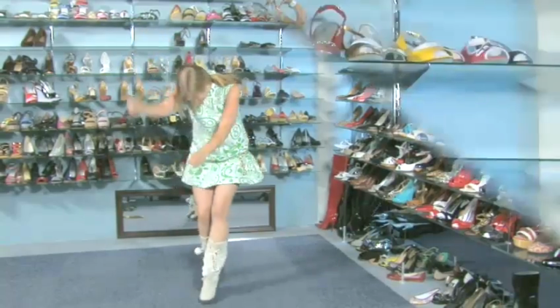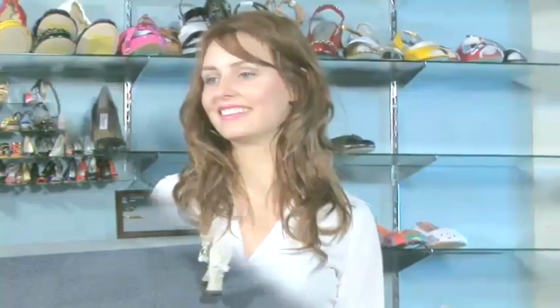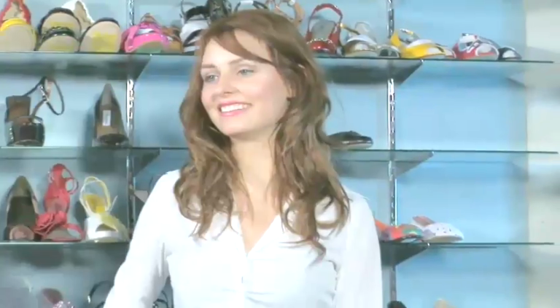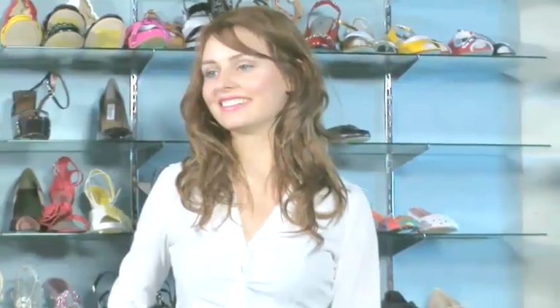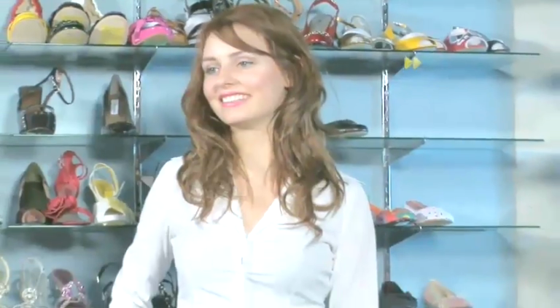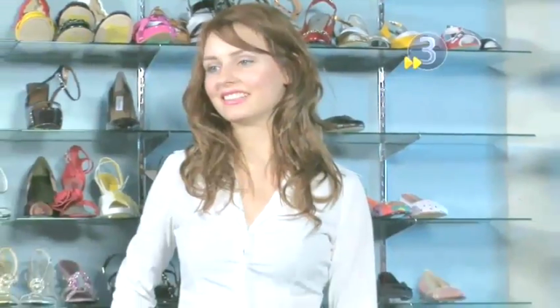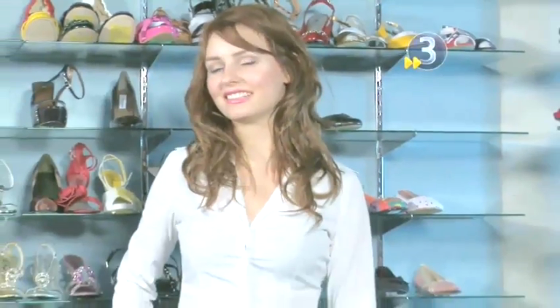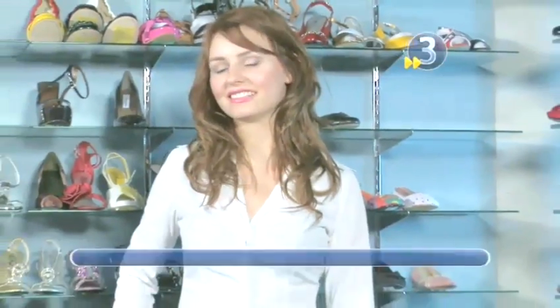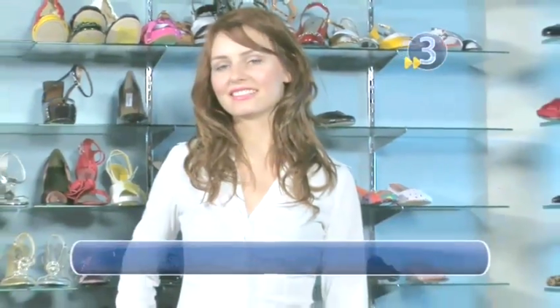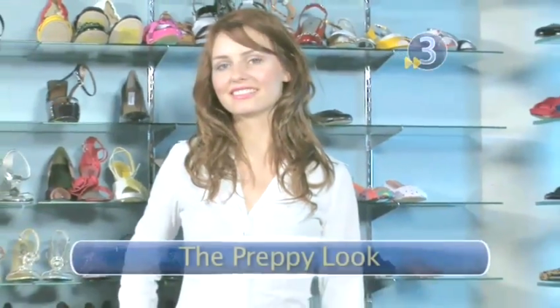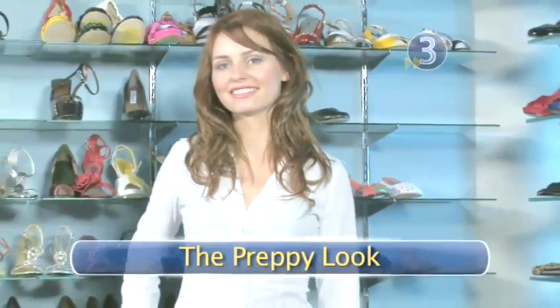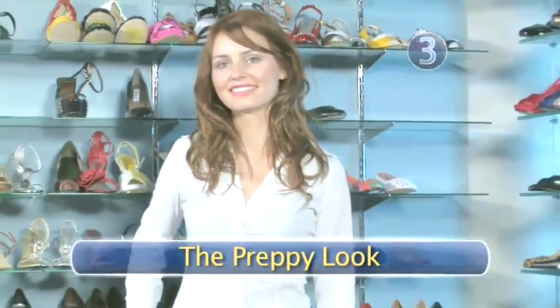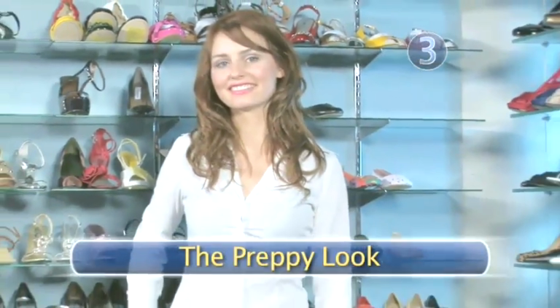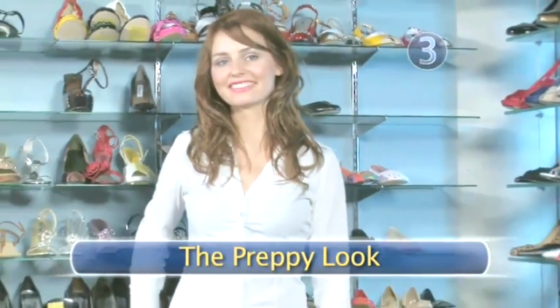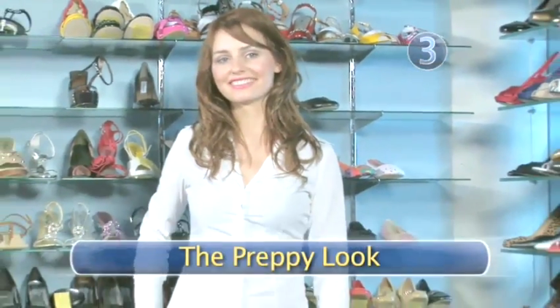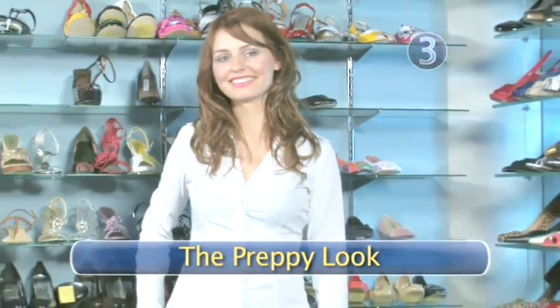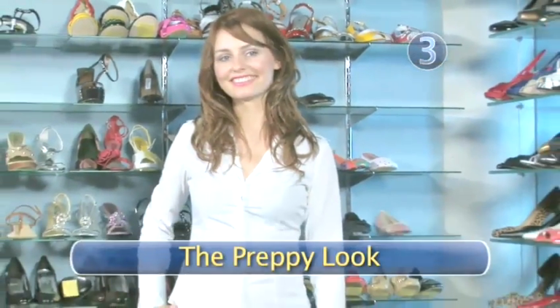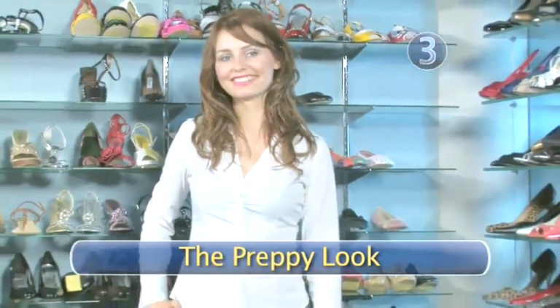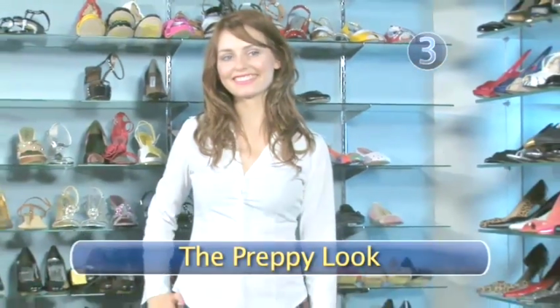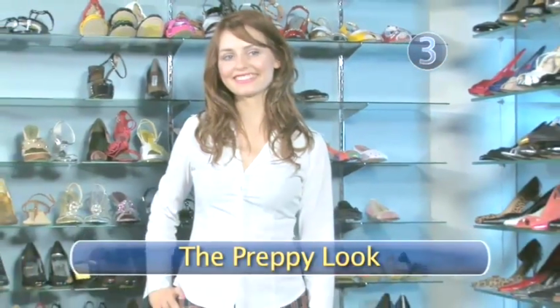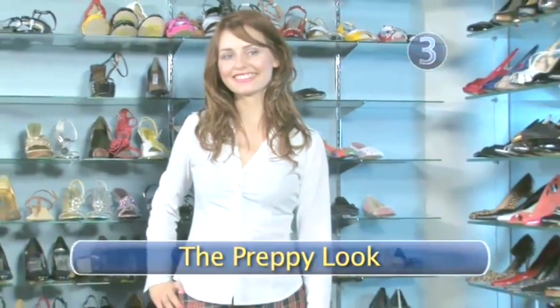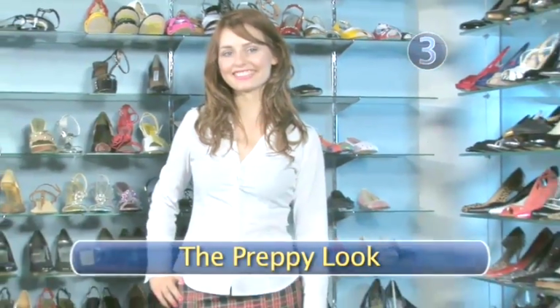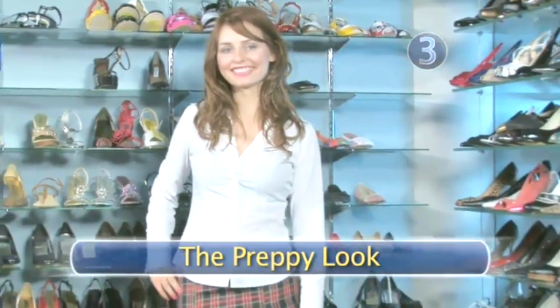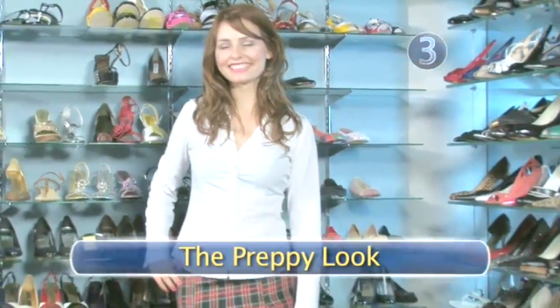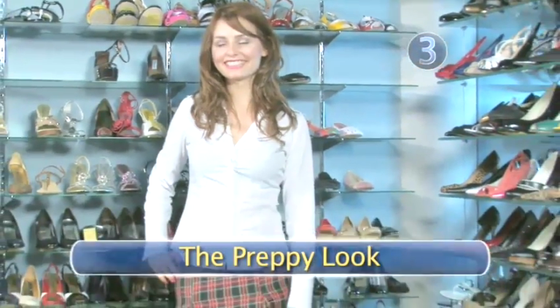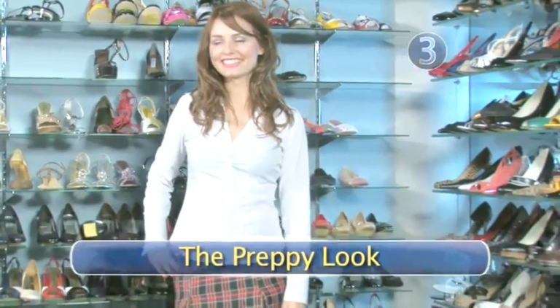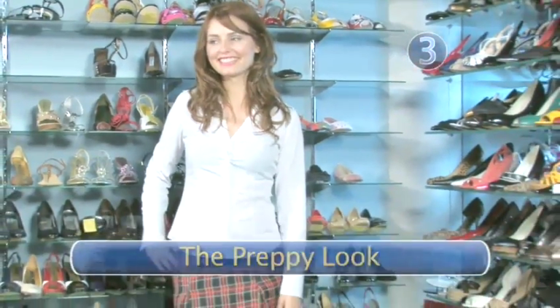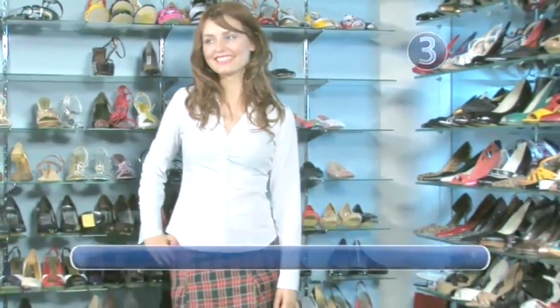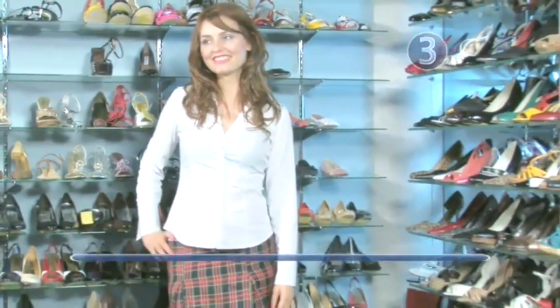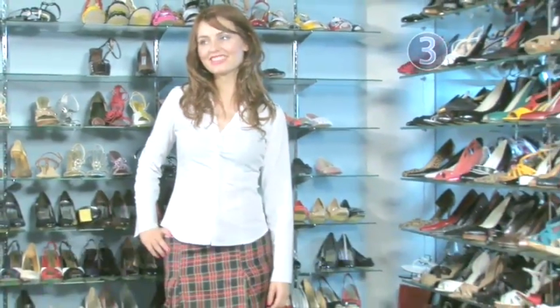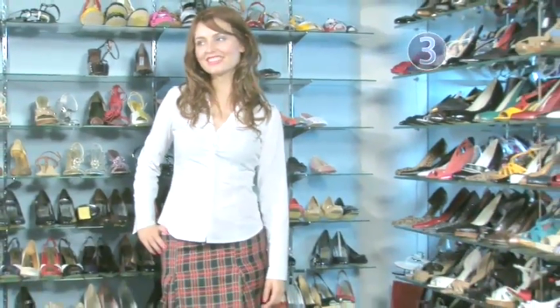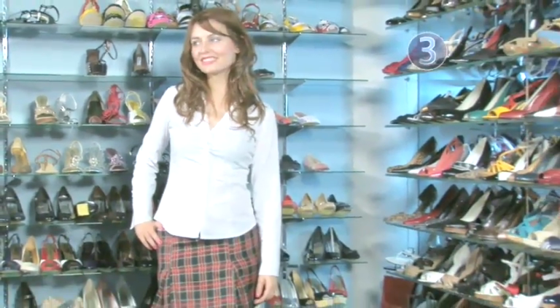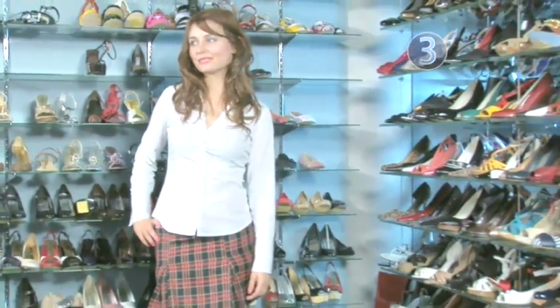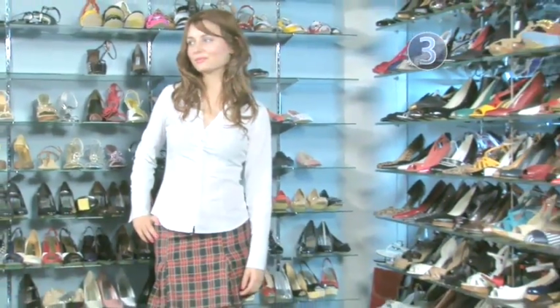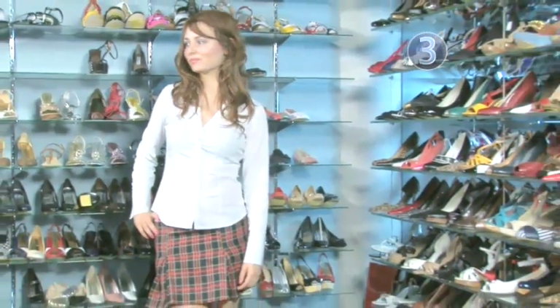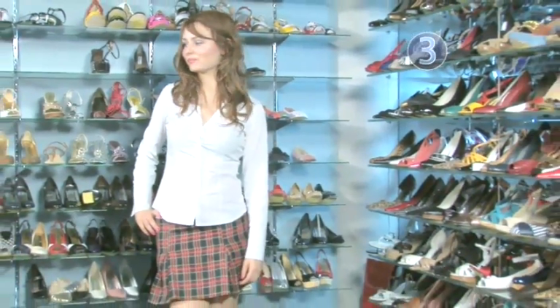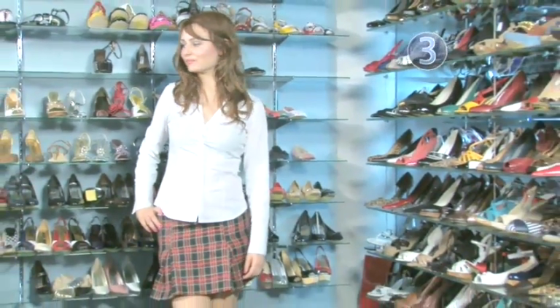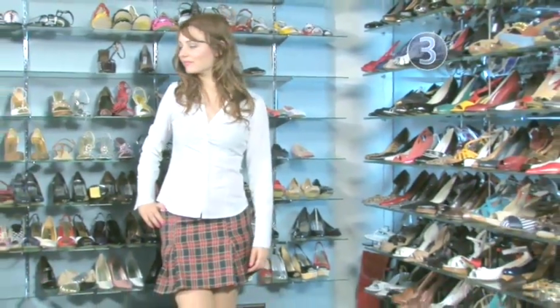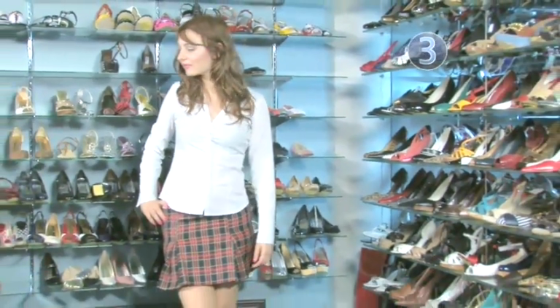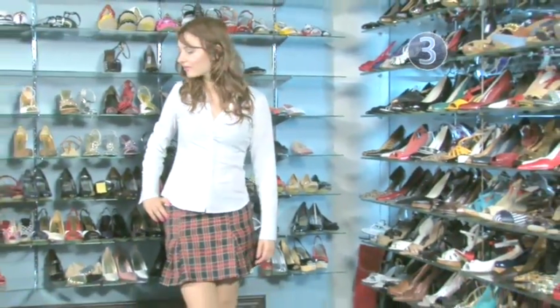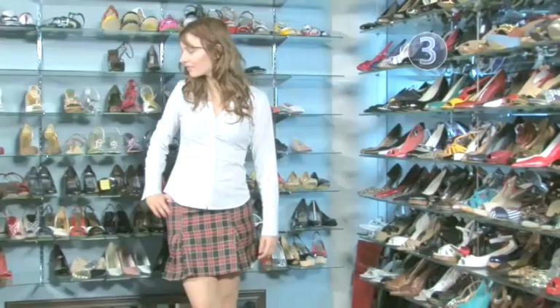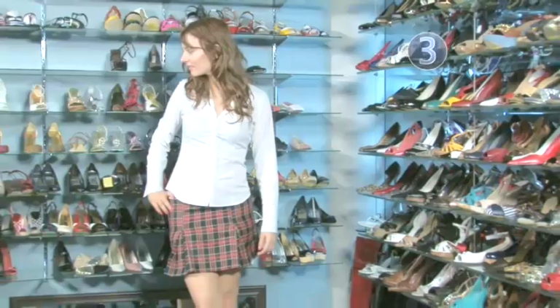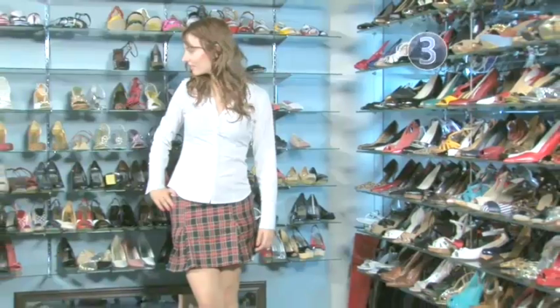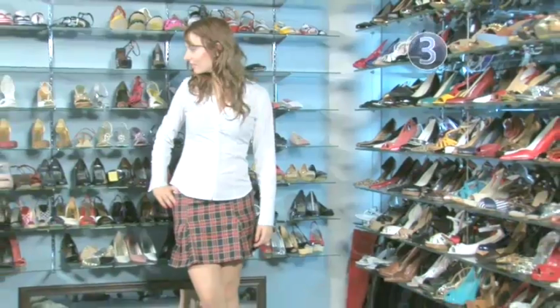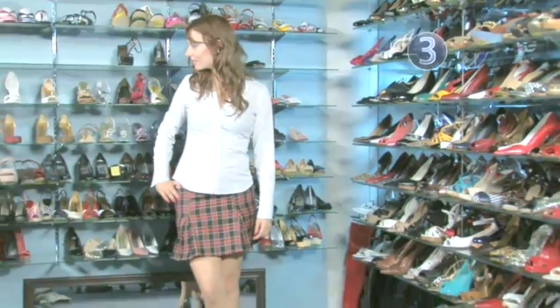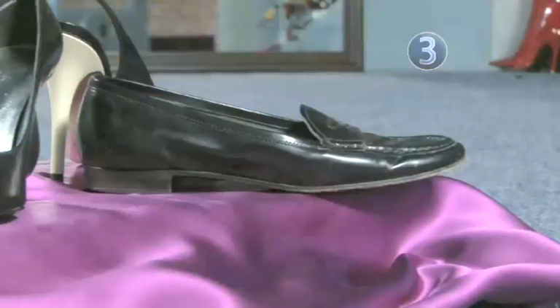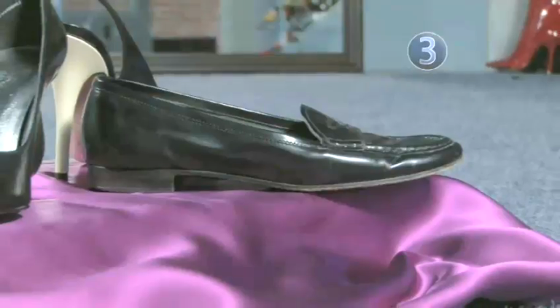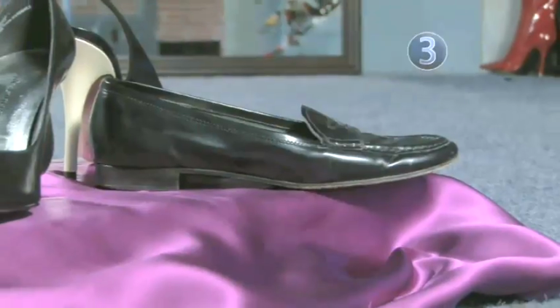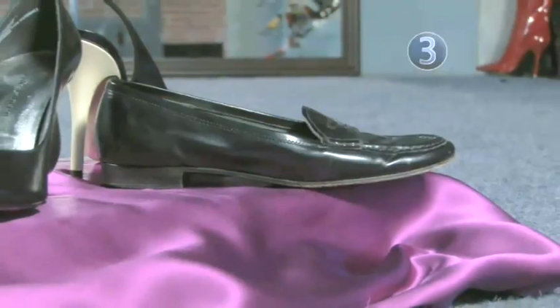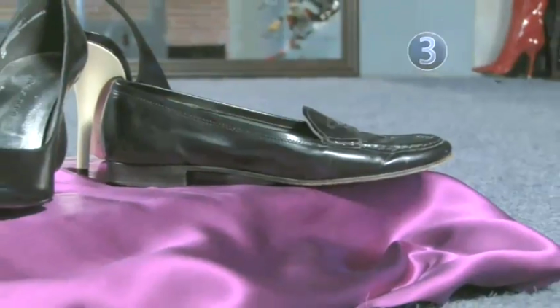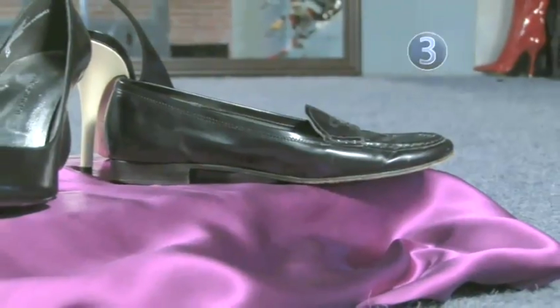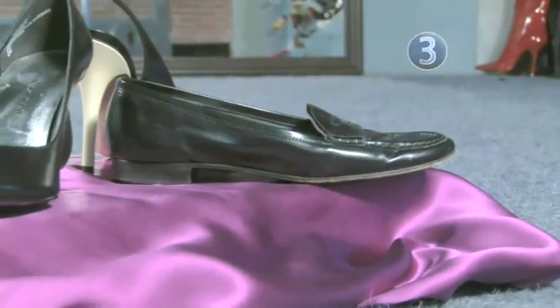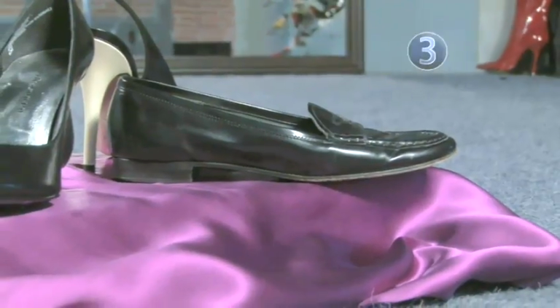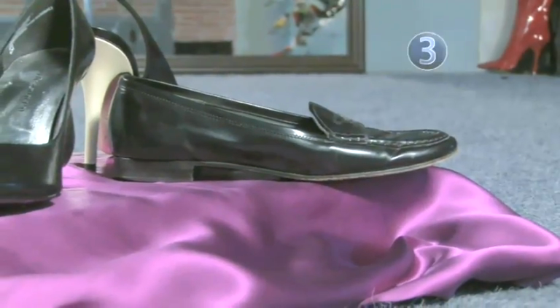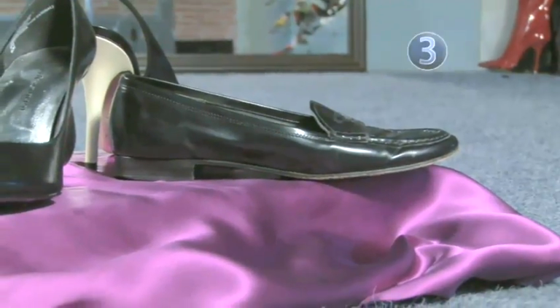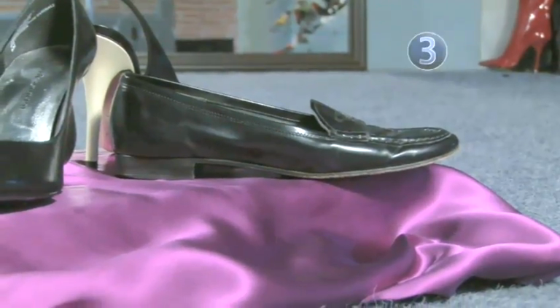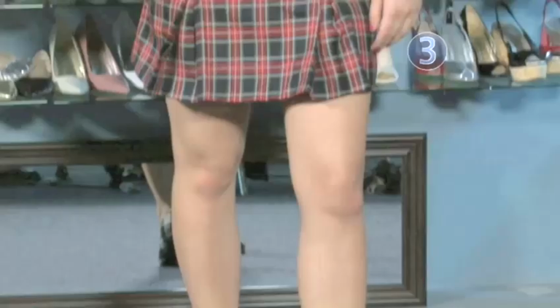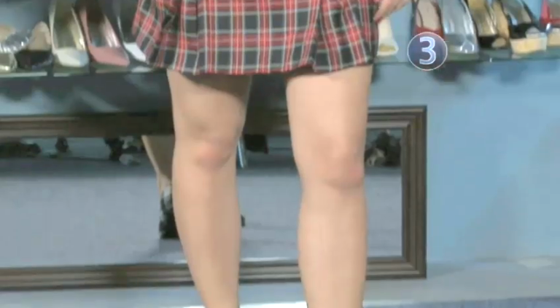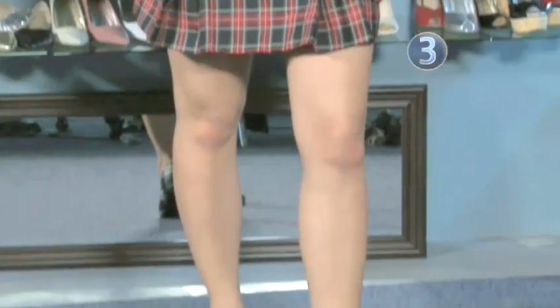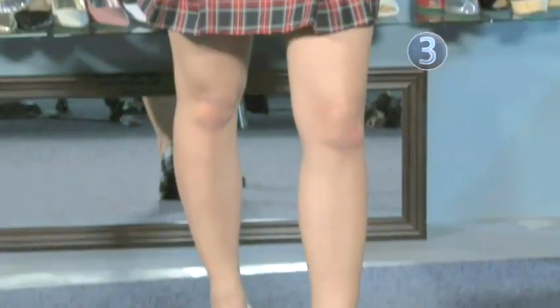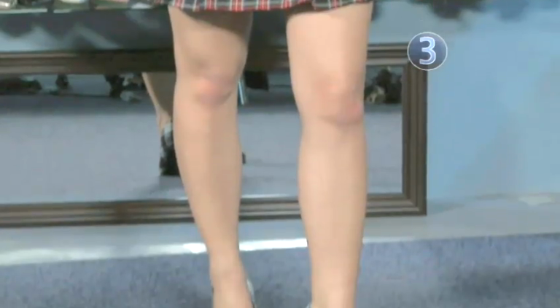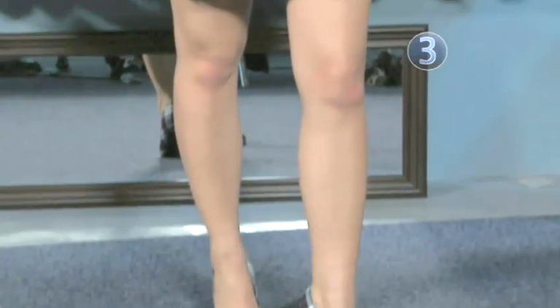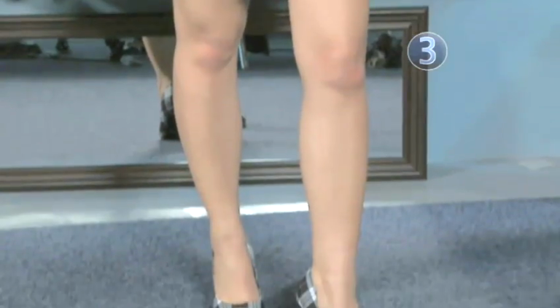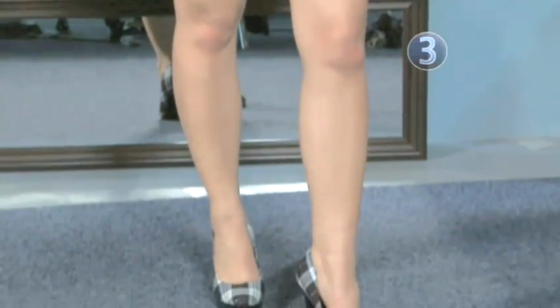Step 3: The preppy look. For a twist on the school girl look, match a short plaid skirt with loafers or a fun high heel.